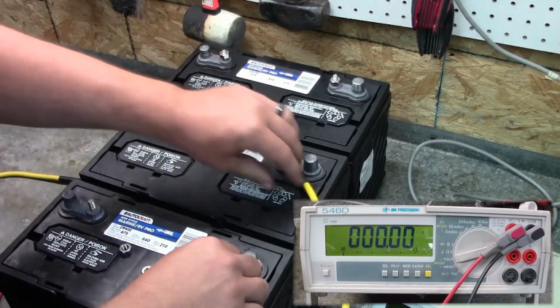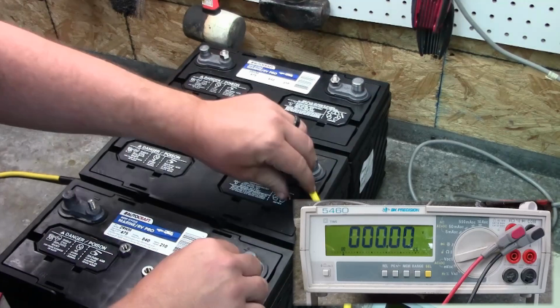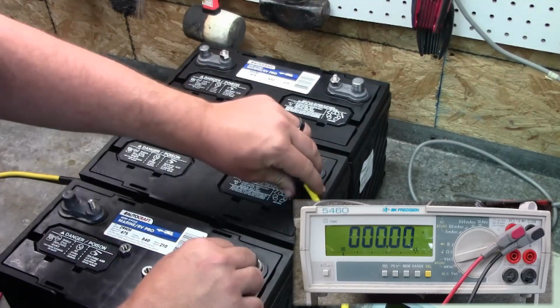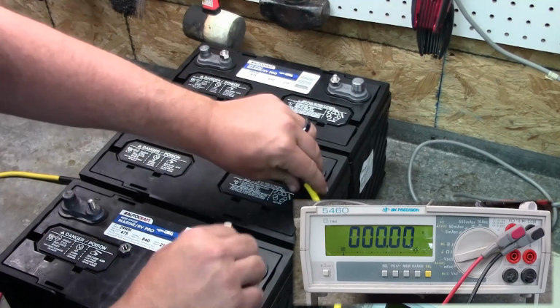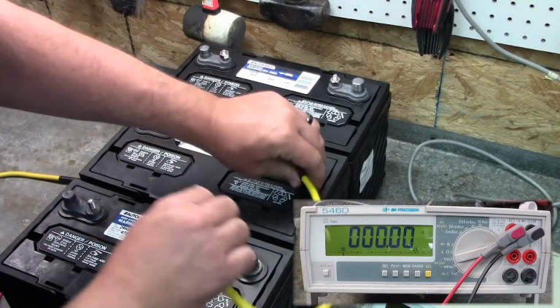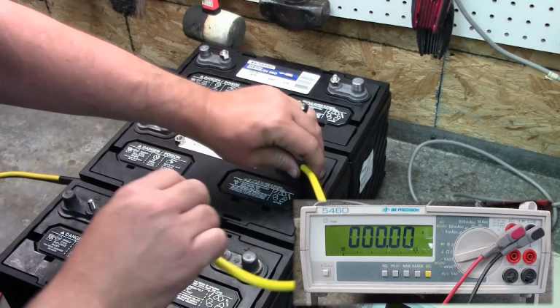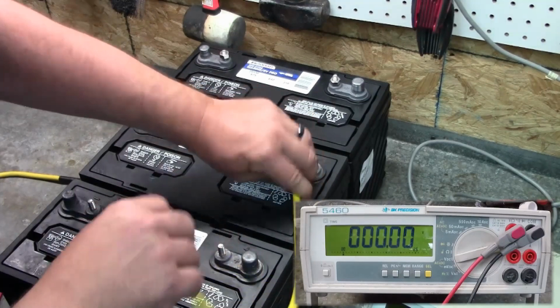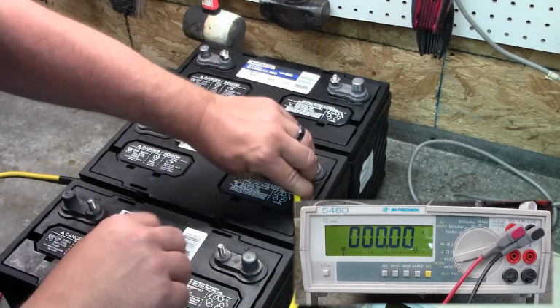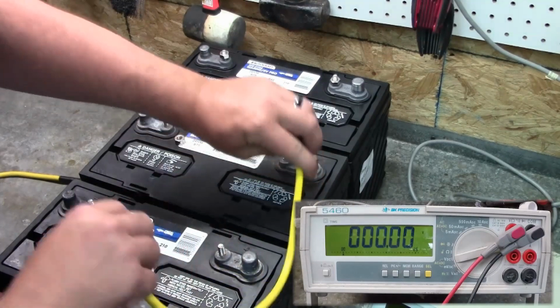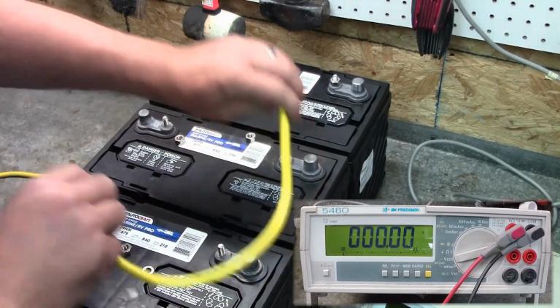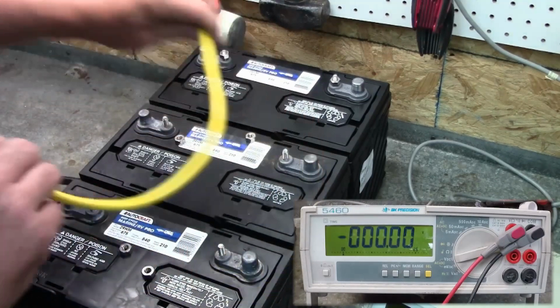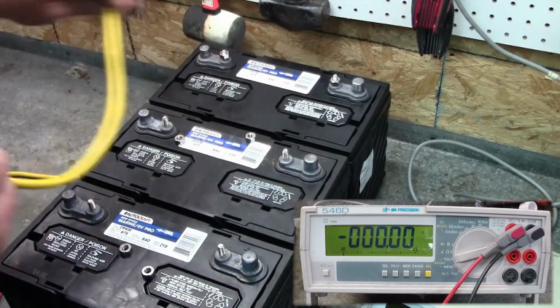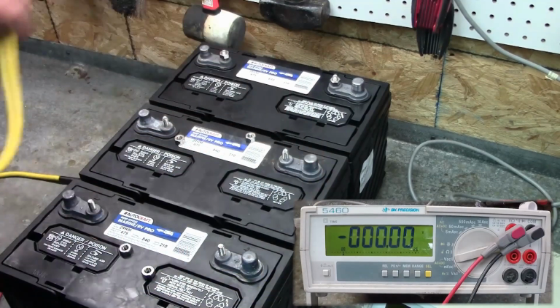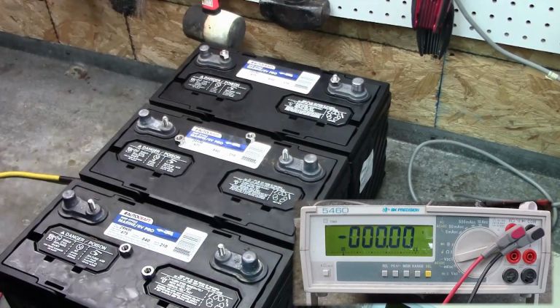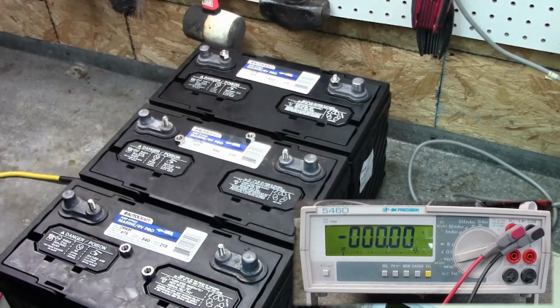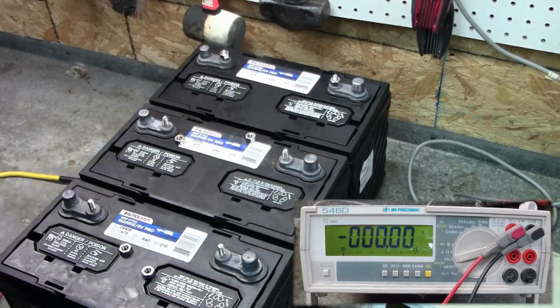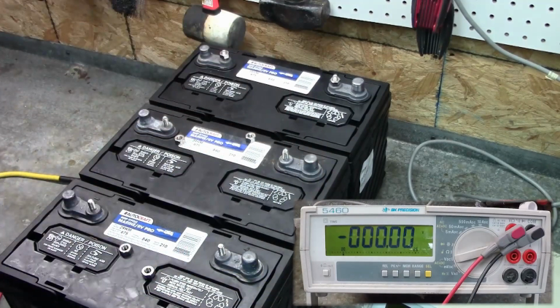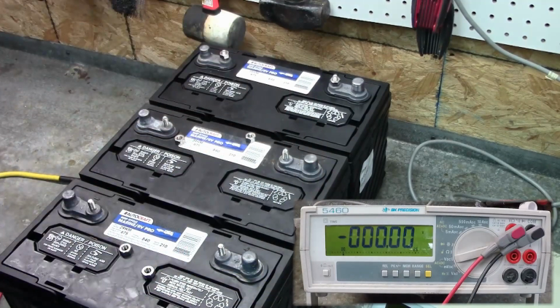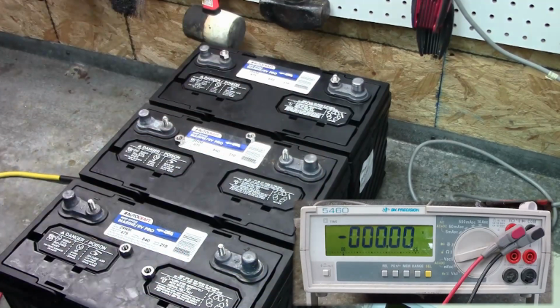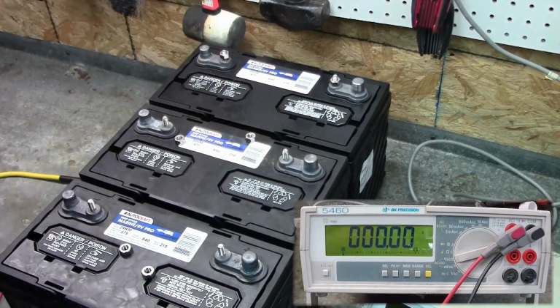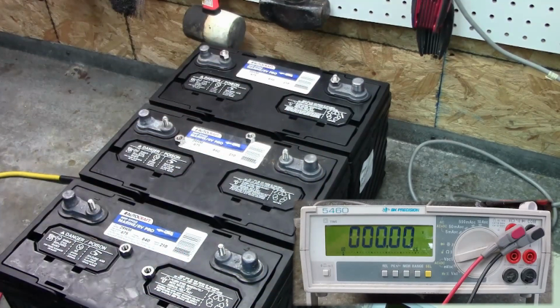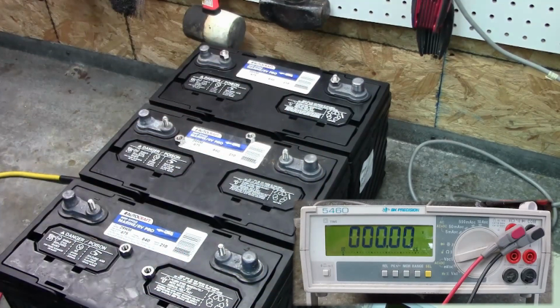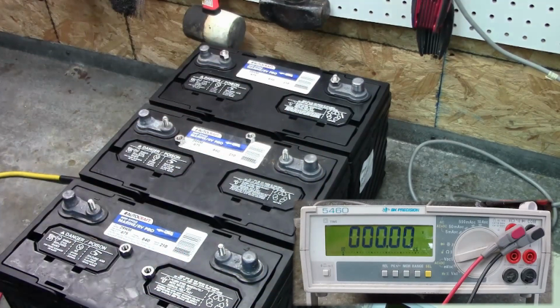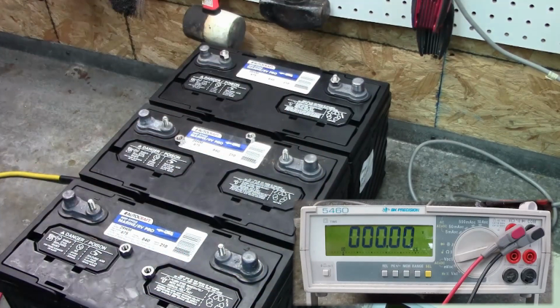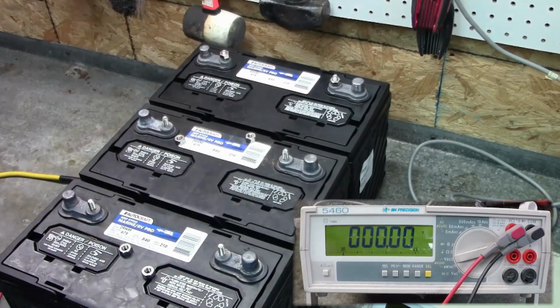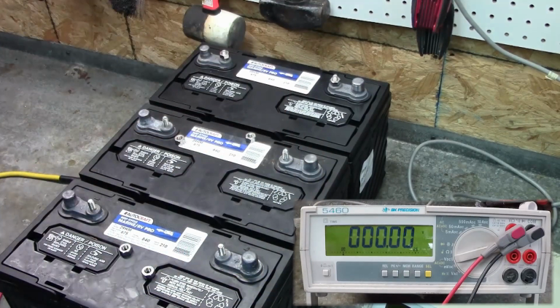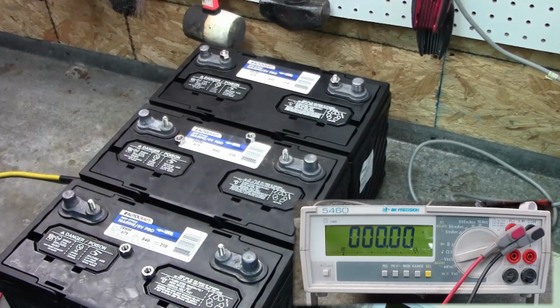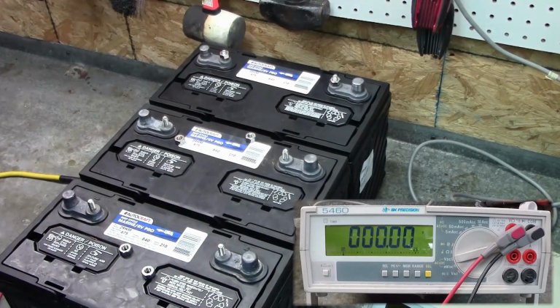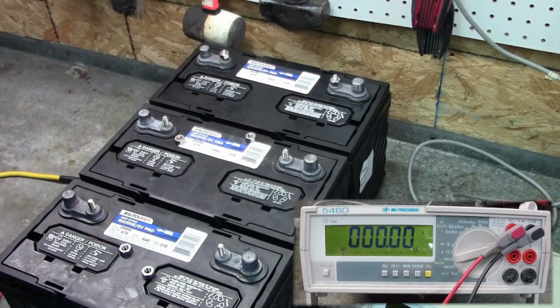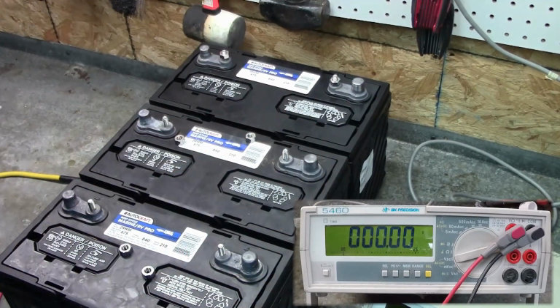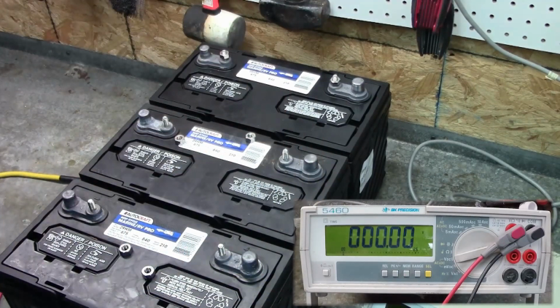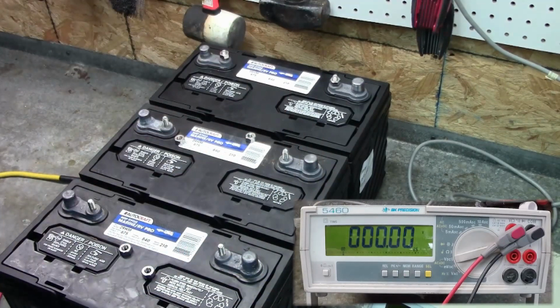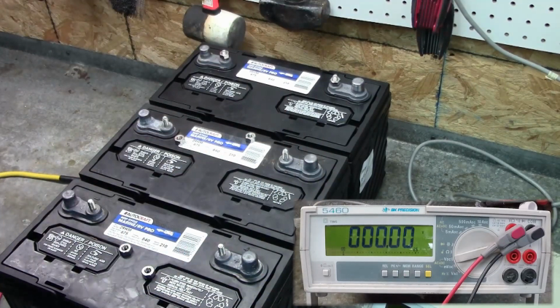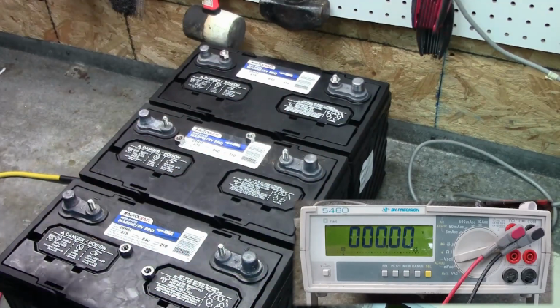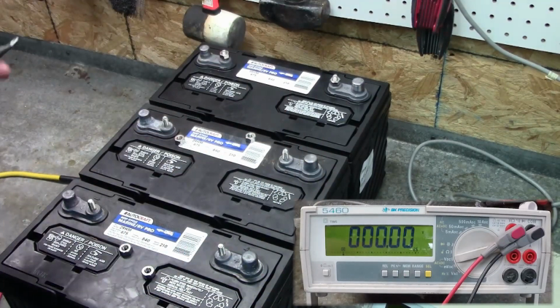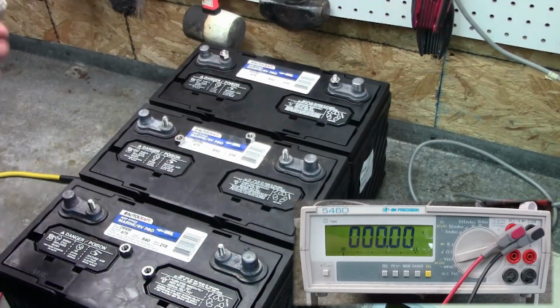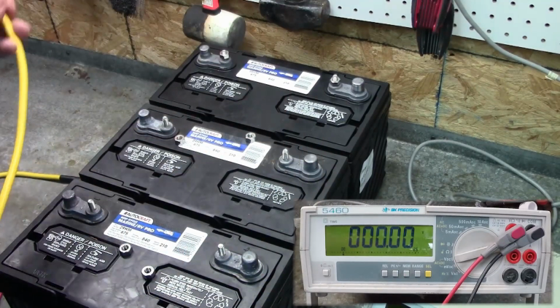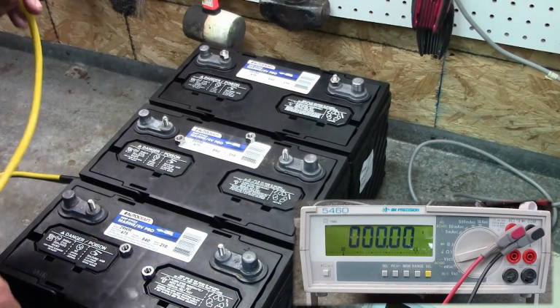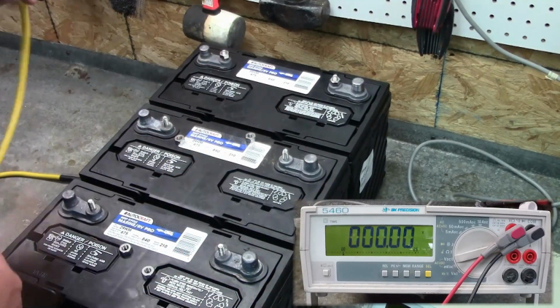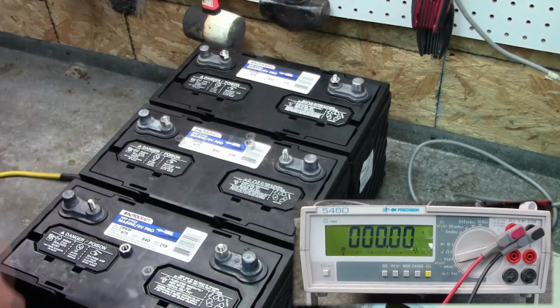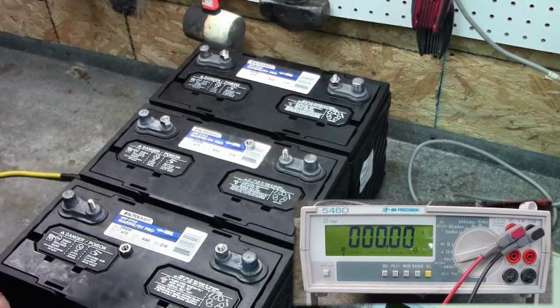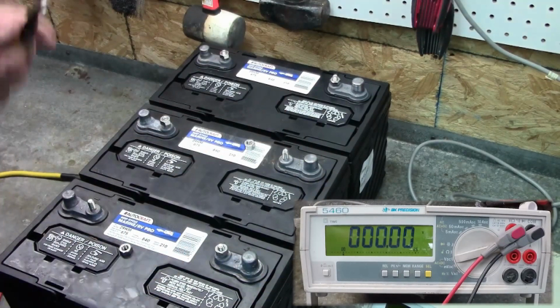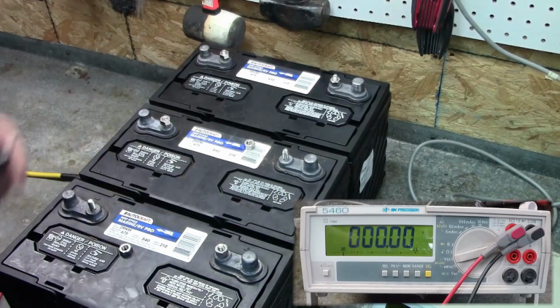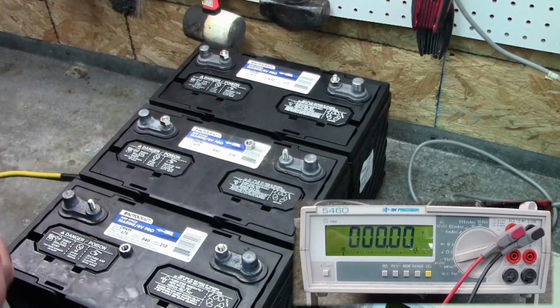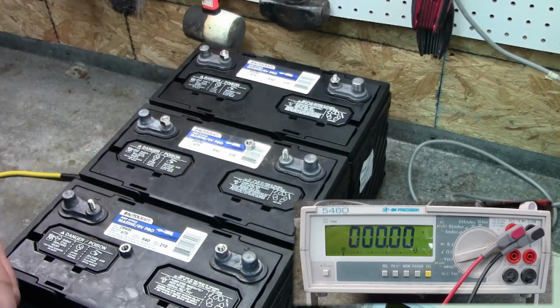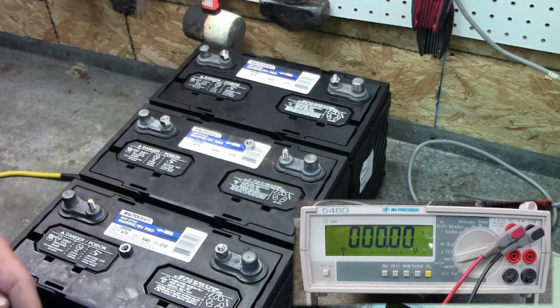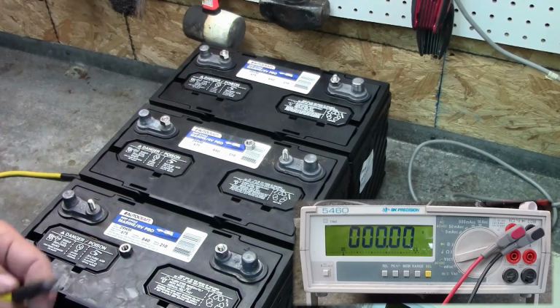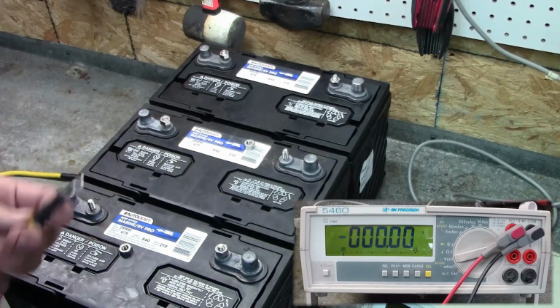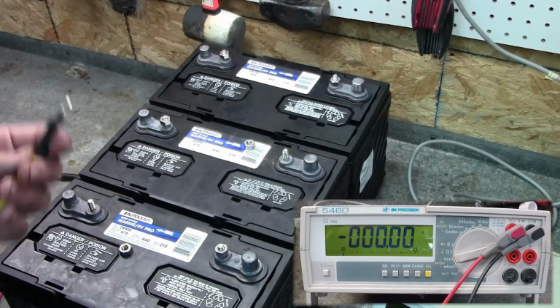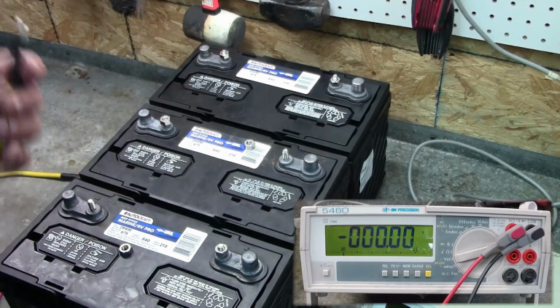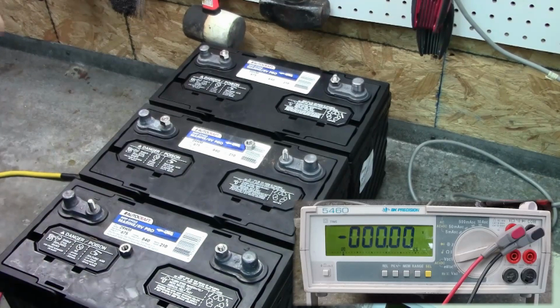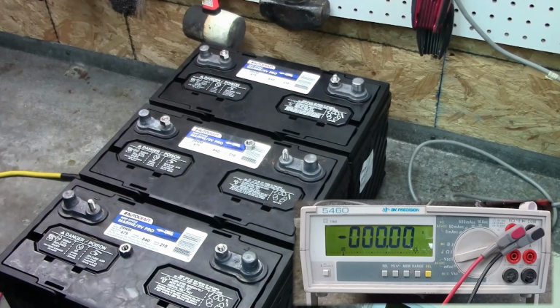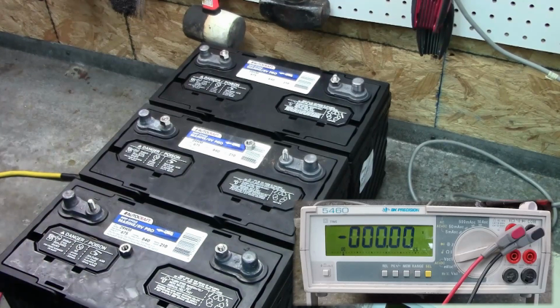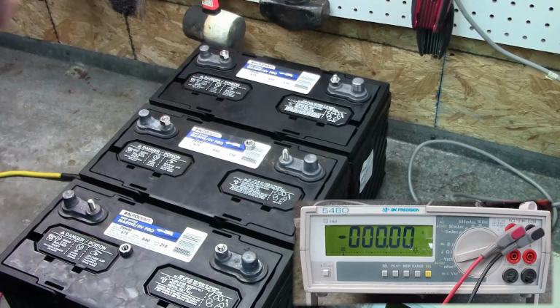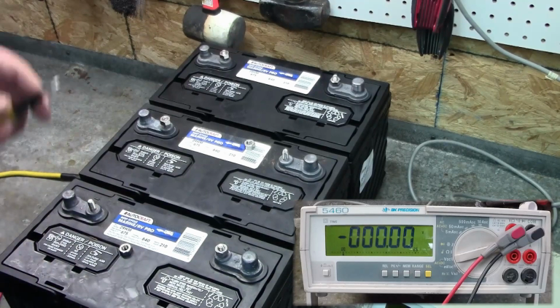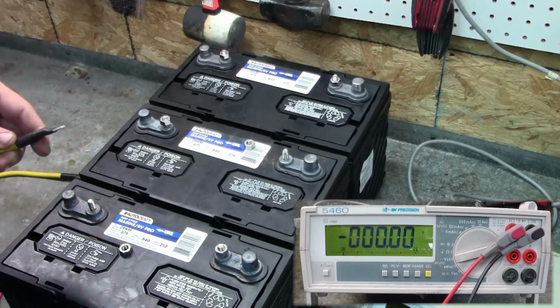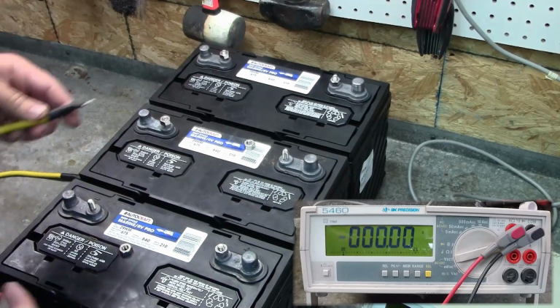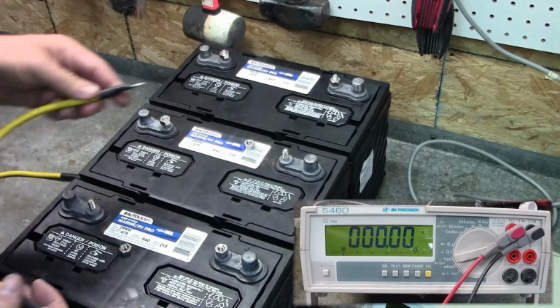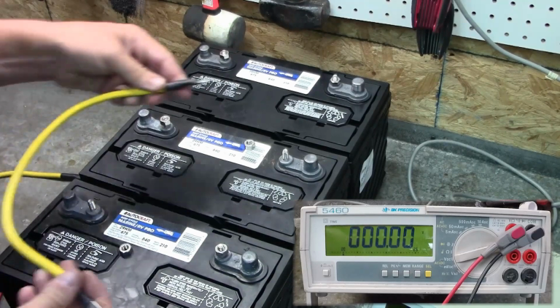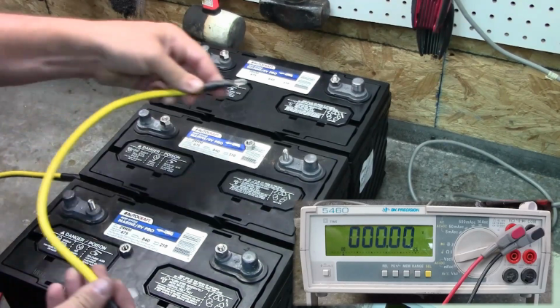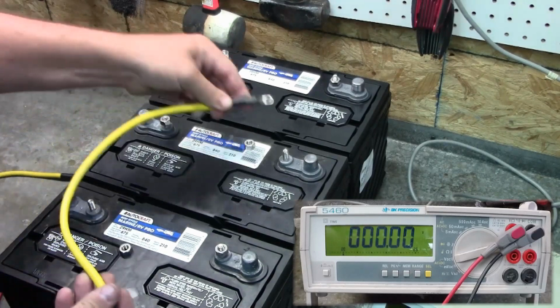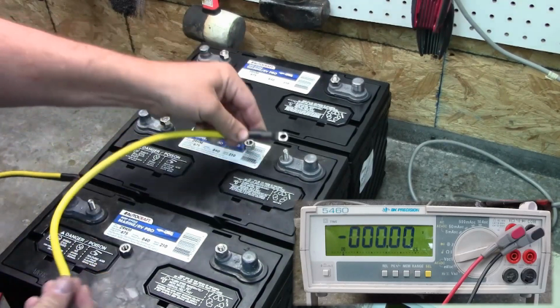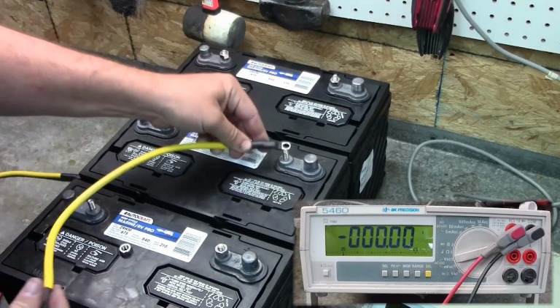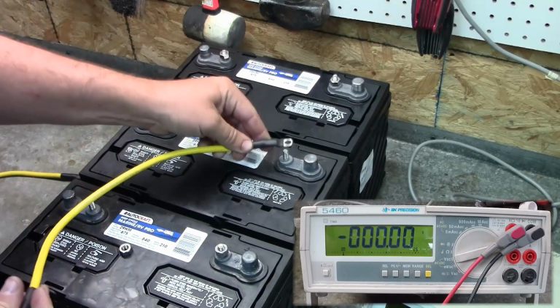But that's not what we want right now — we want 24 volts. A 24 volt system is a two battery system.